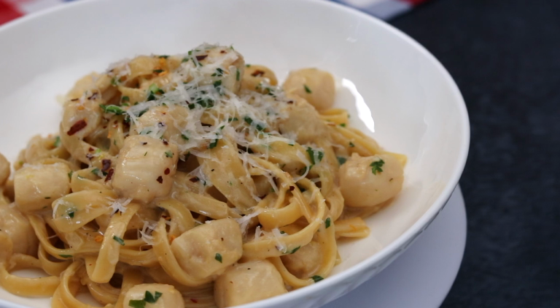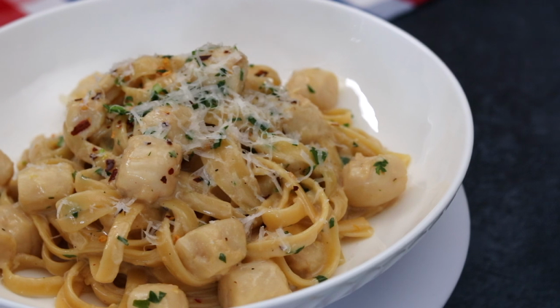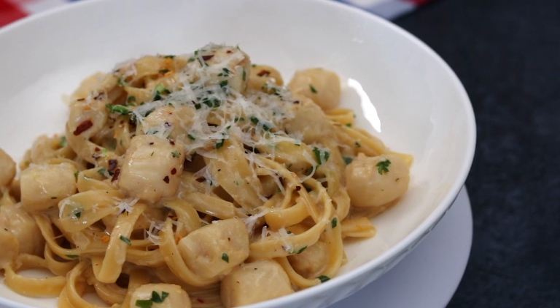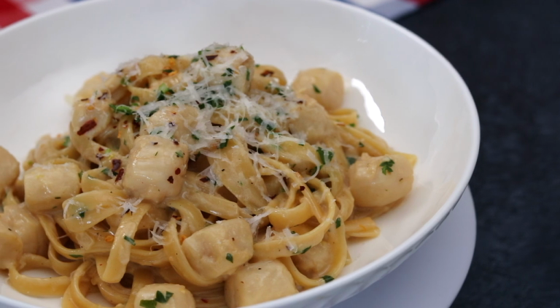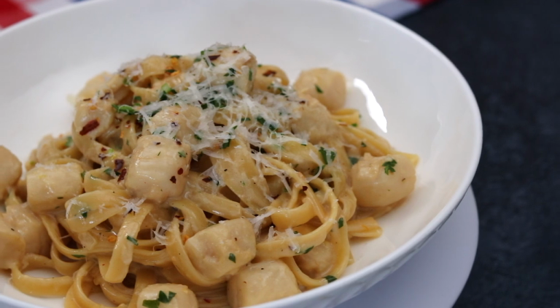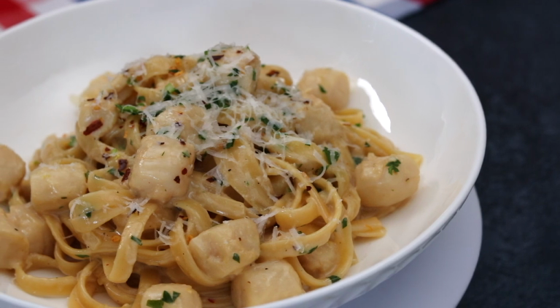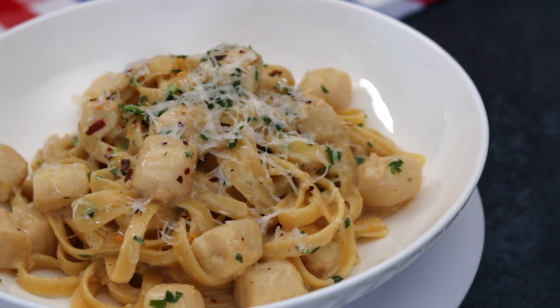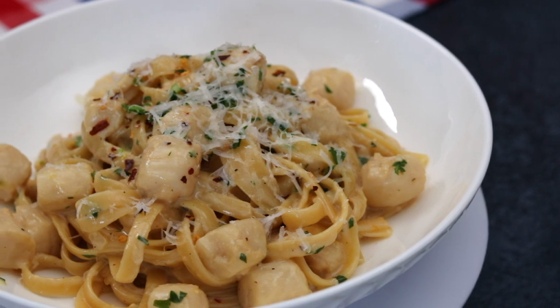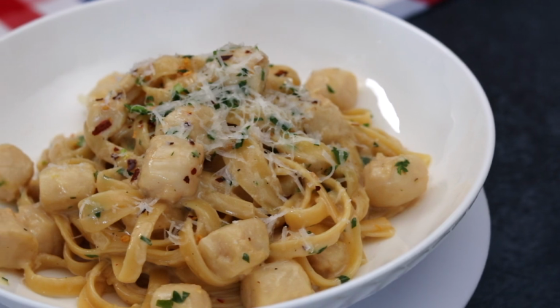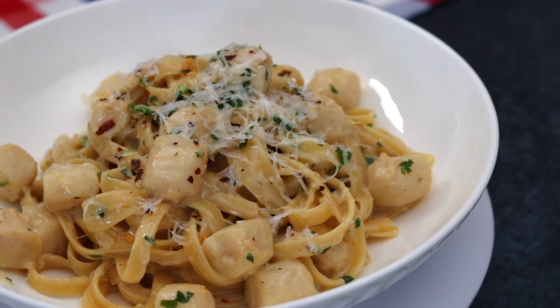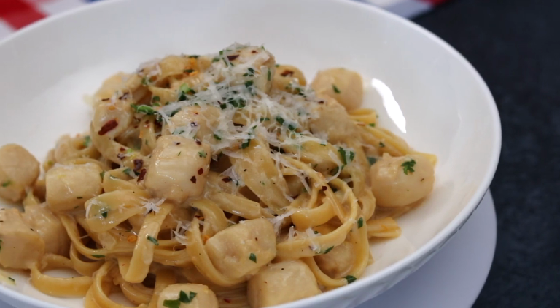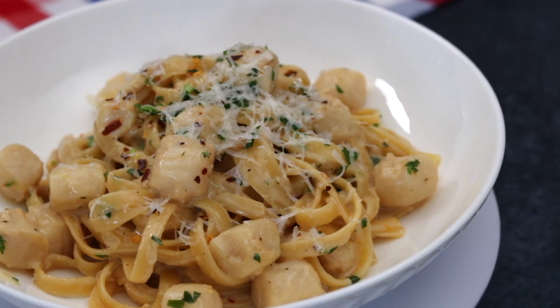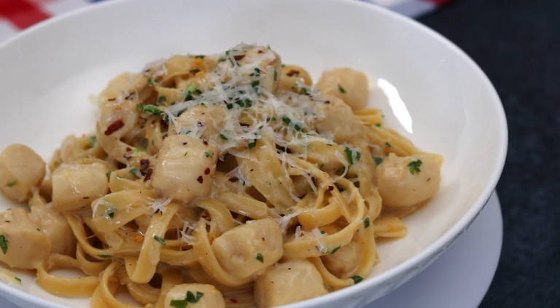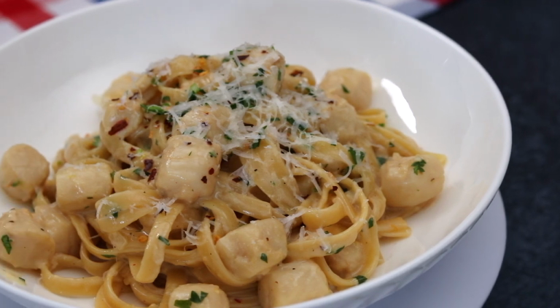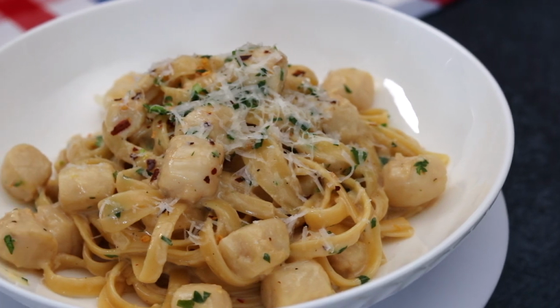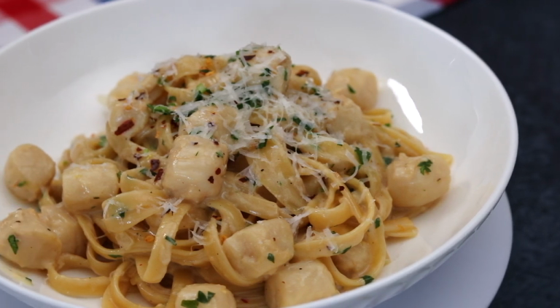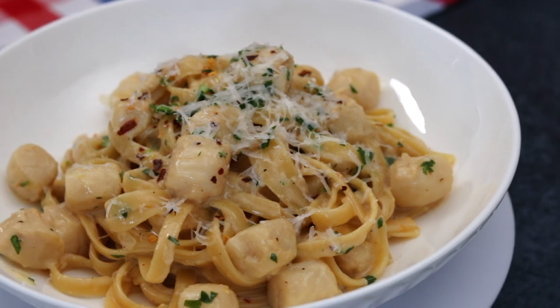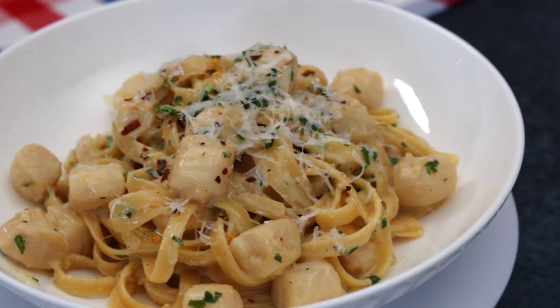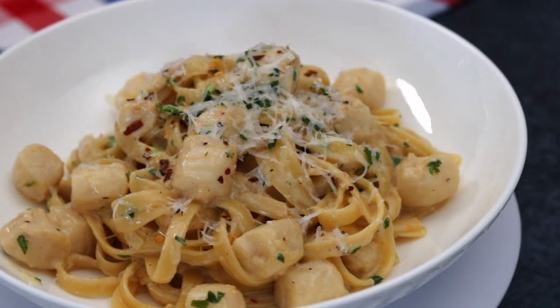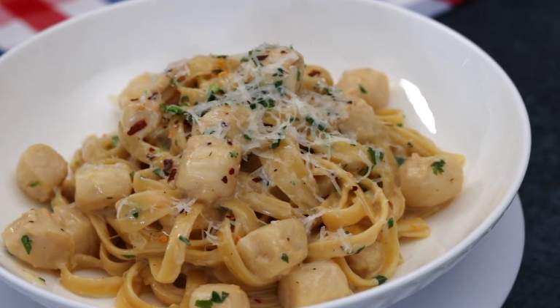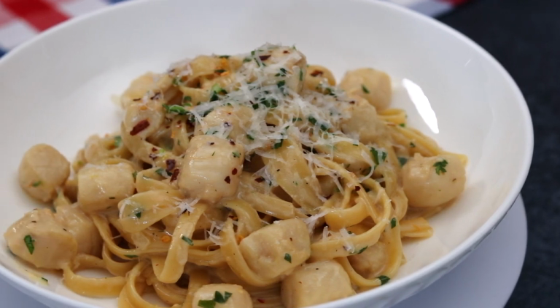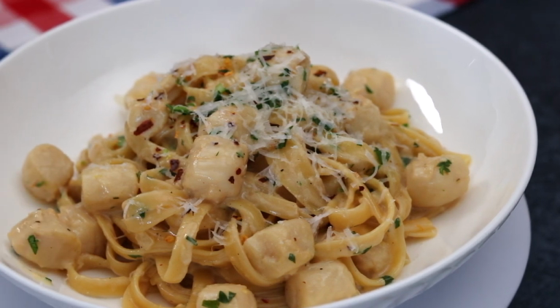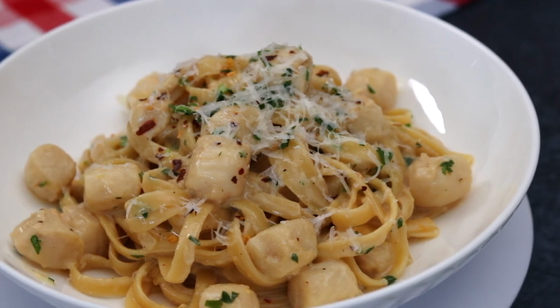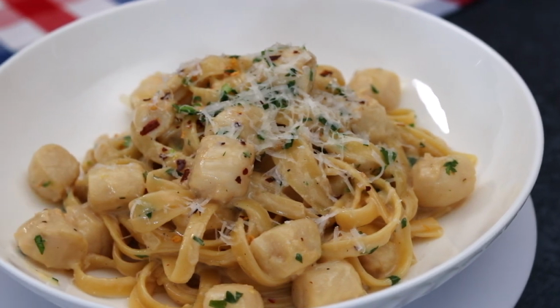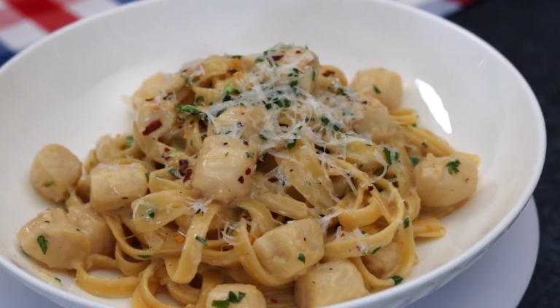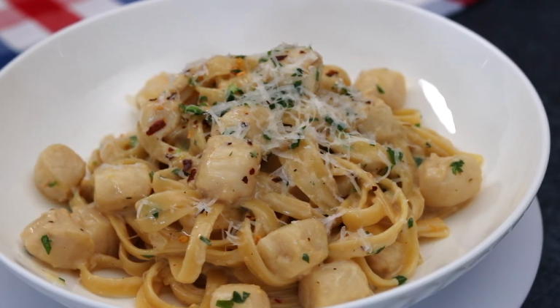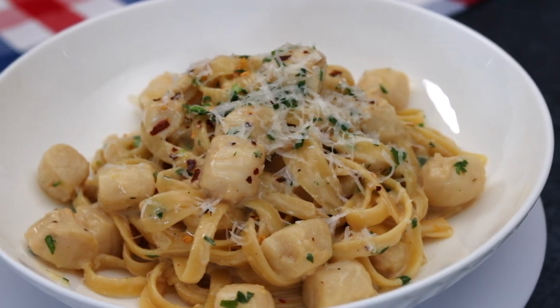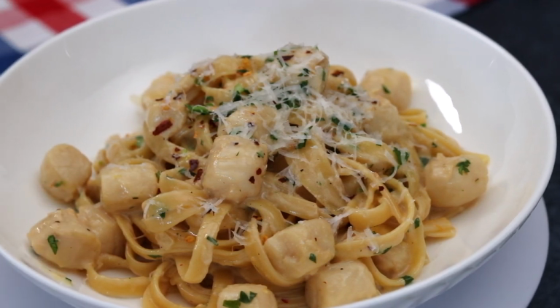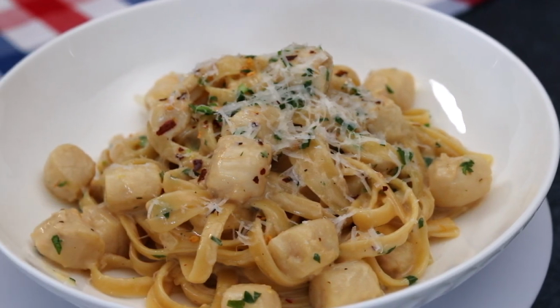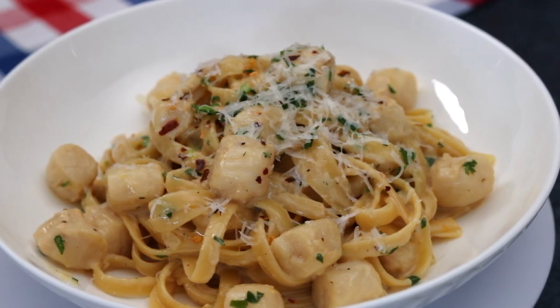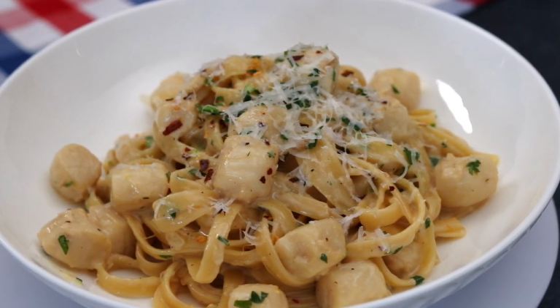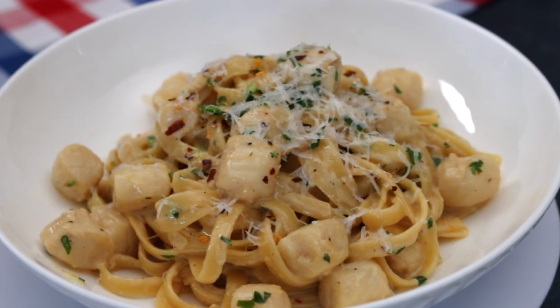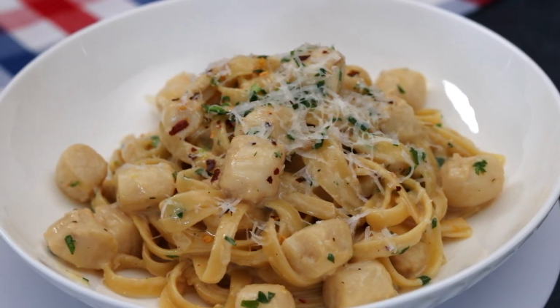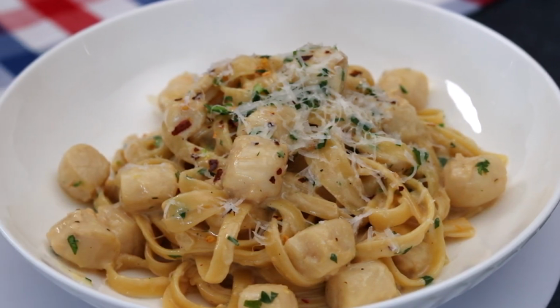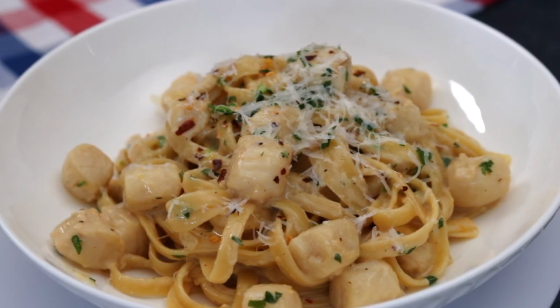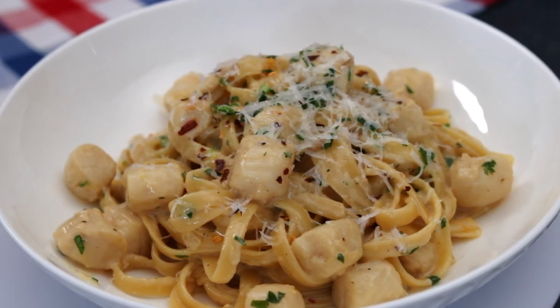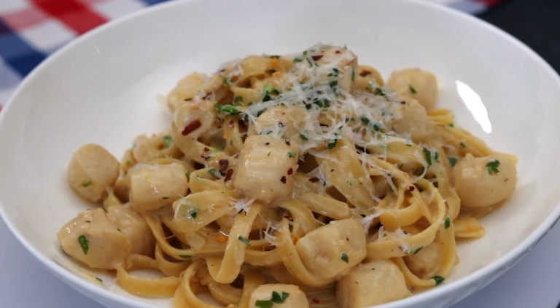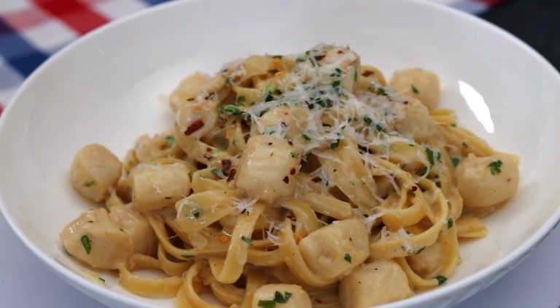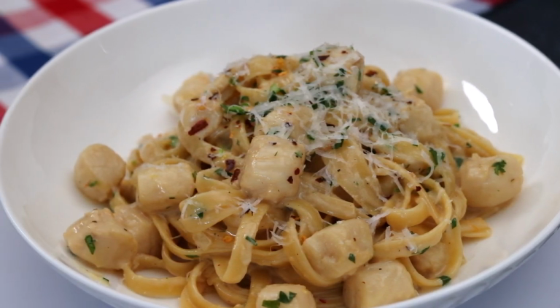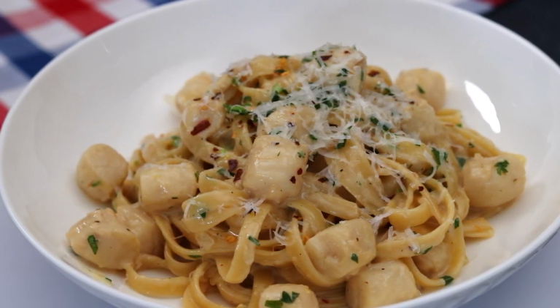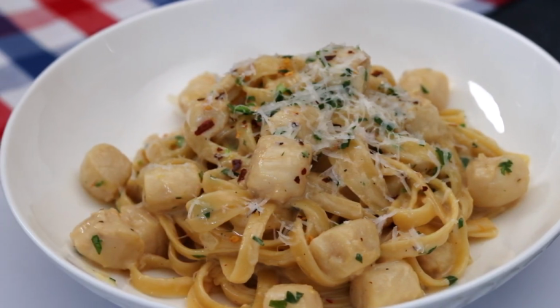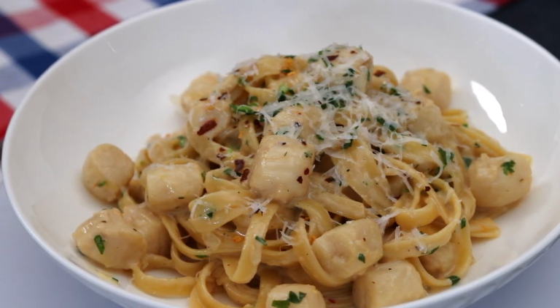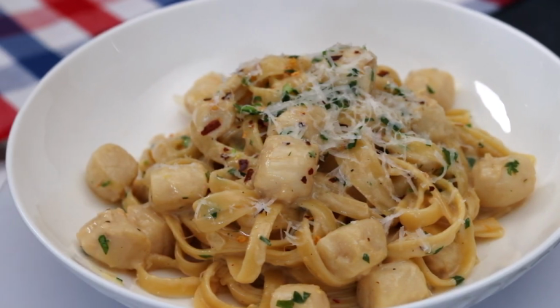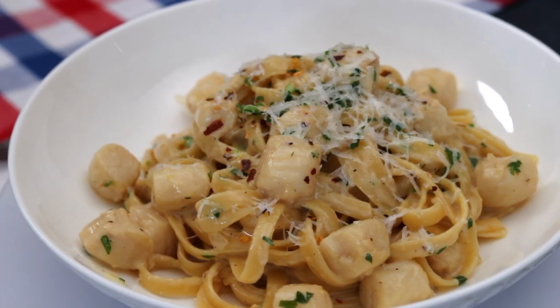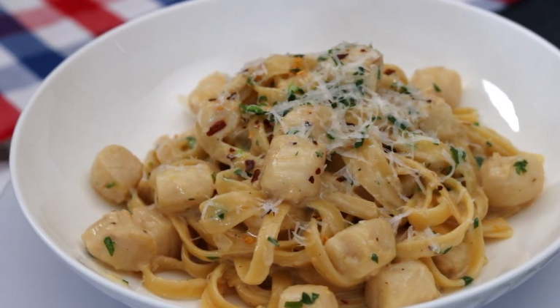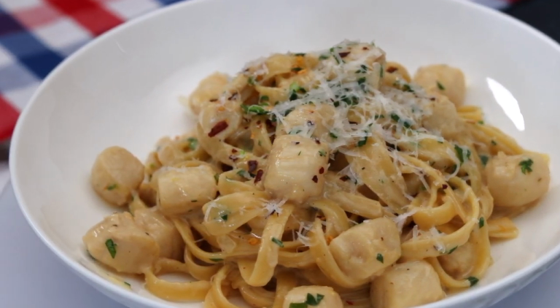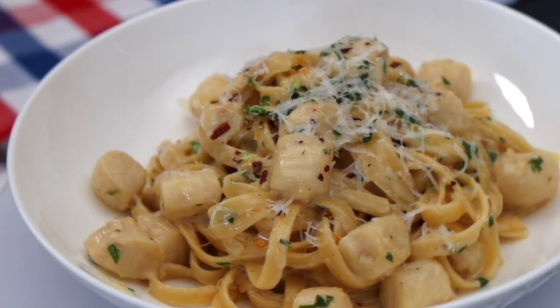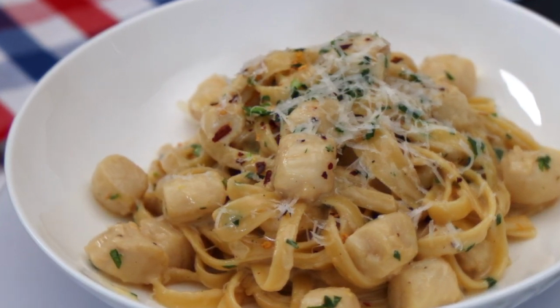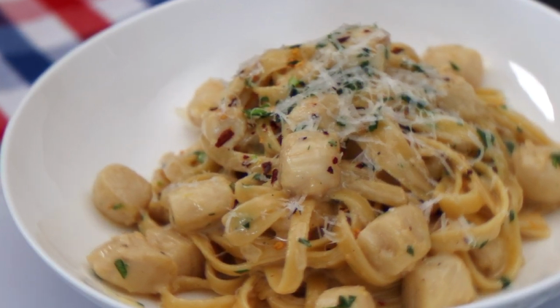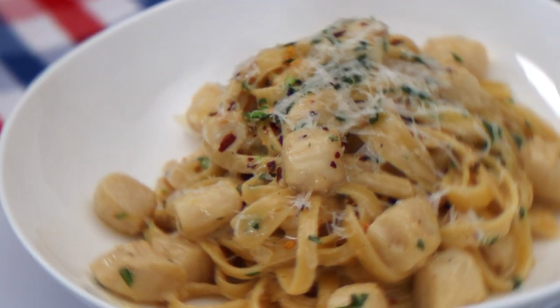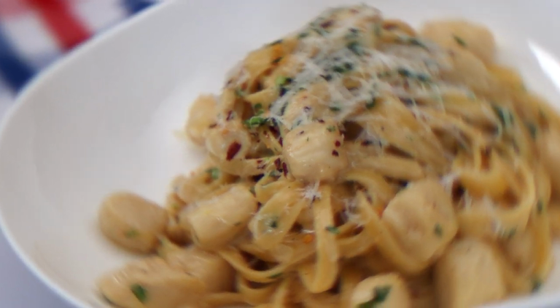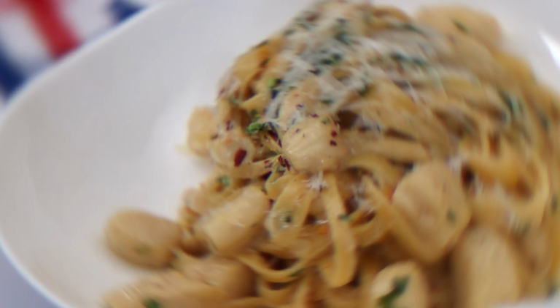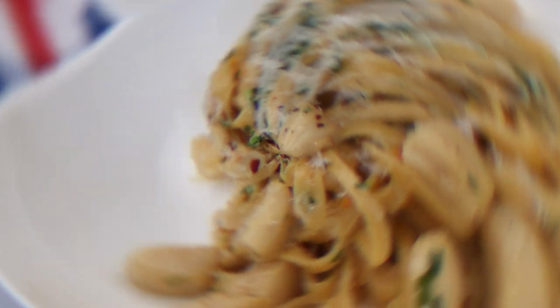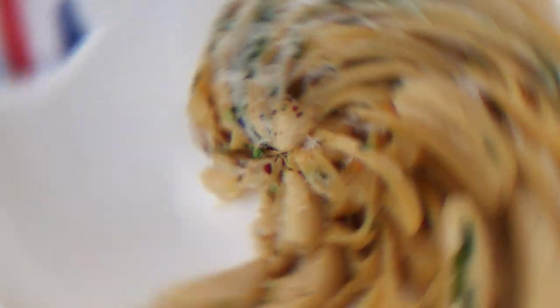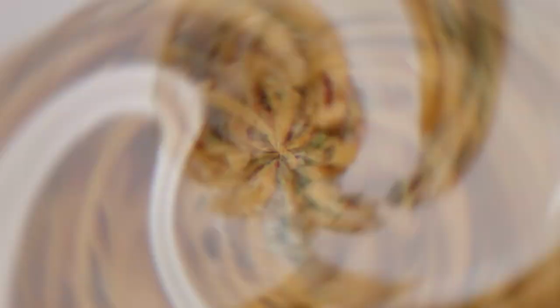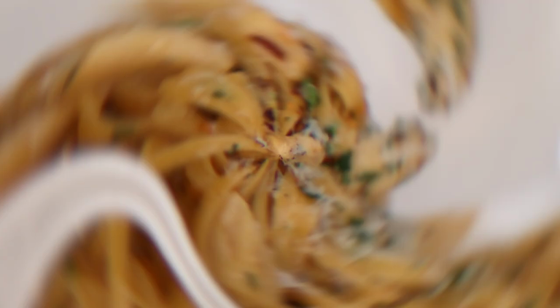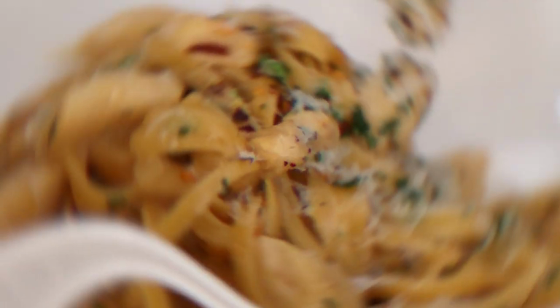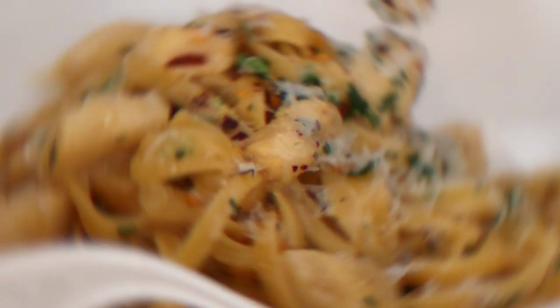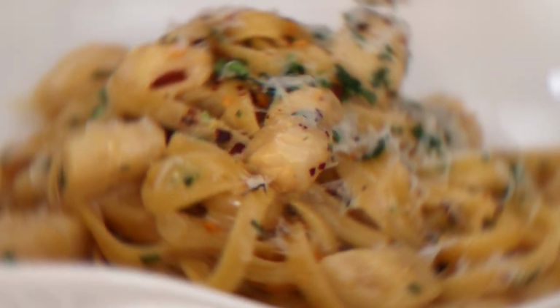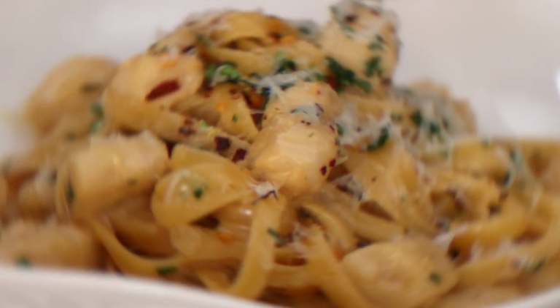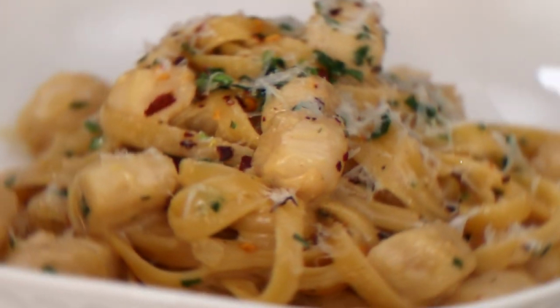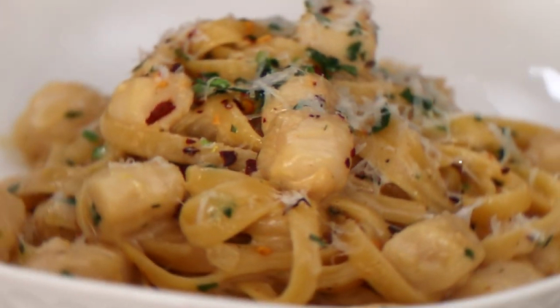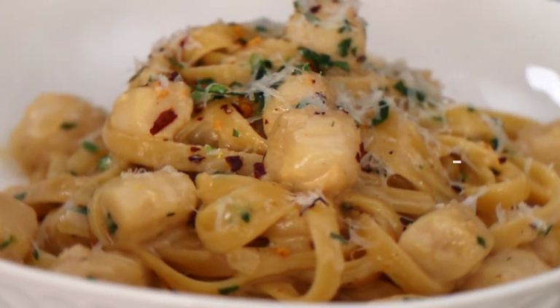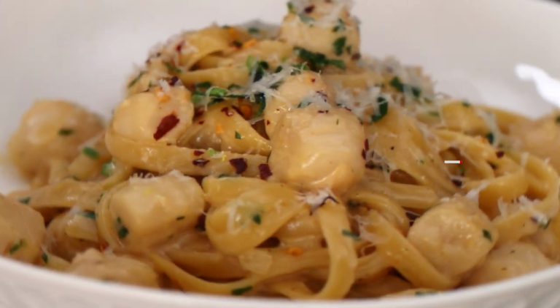Hey, what's up guys? Welcome back to Kelvin's Kitchen. Today we're making Creamy Scallop Pasta.